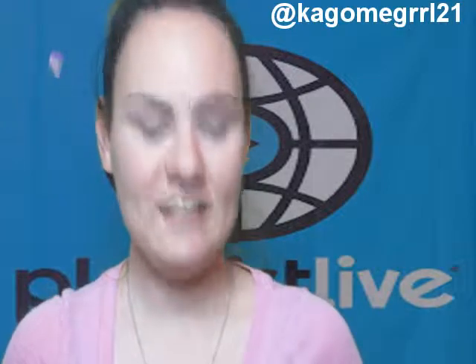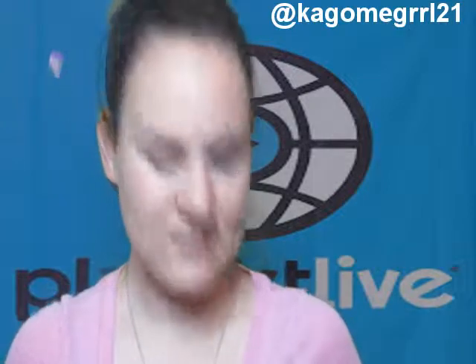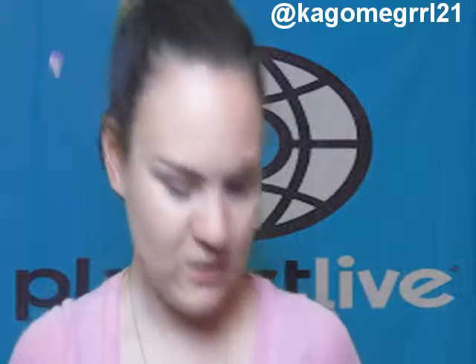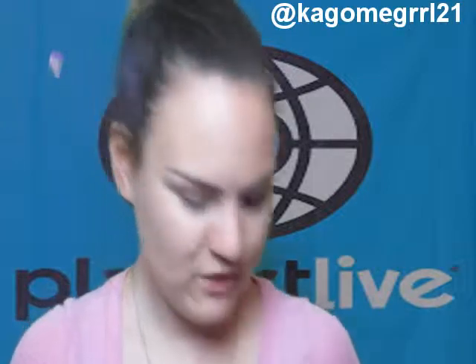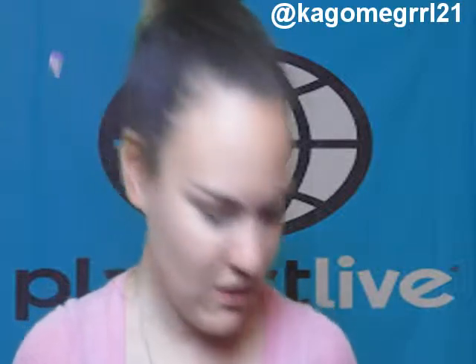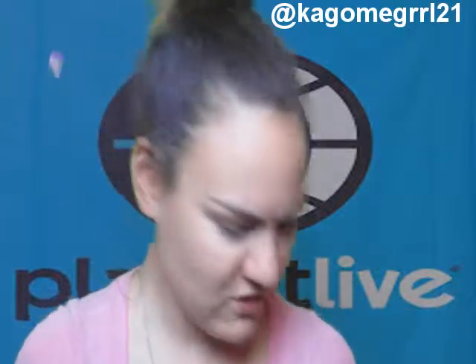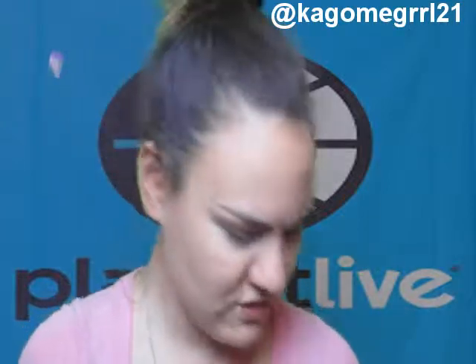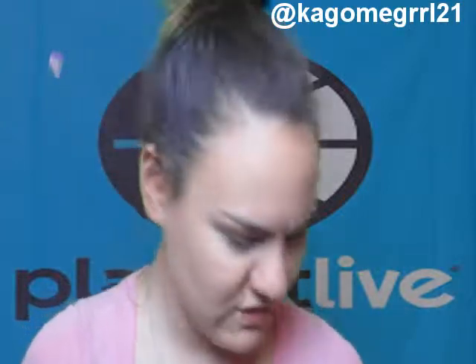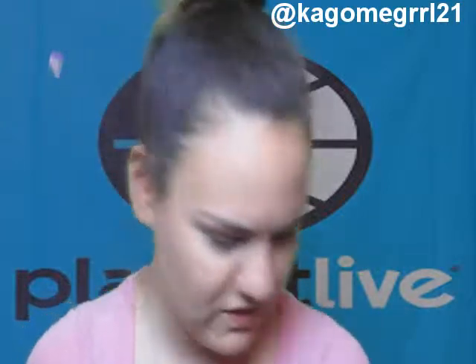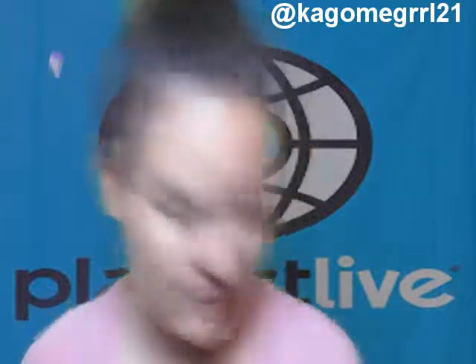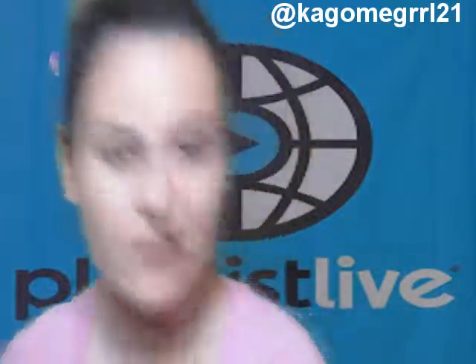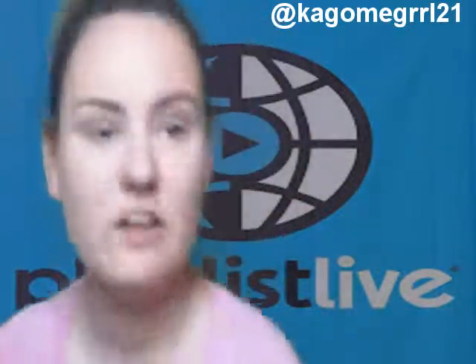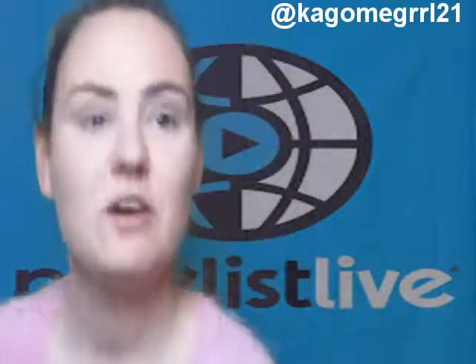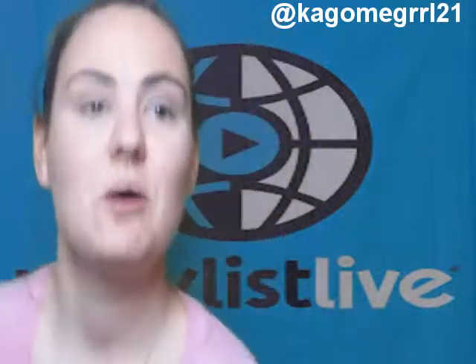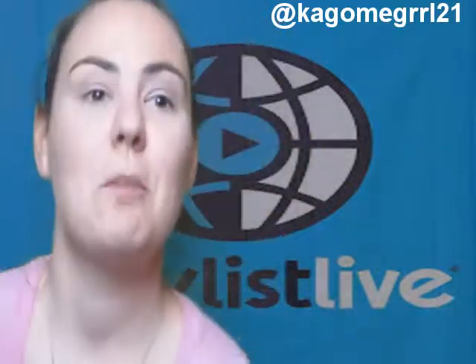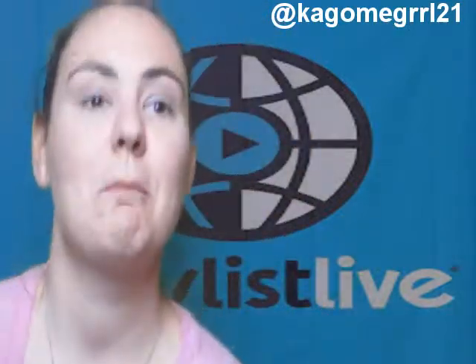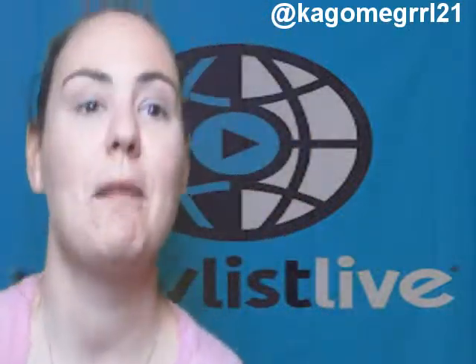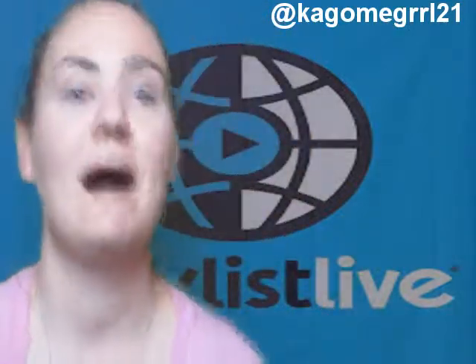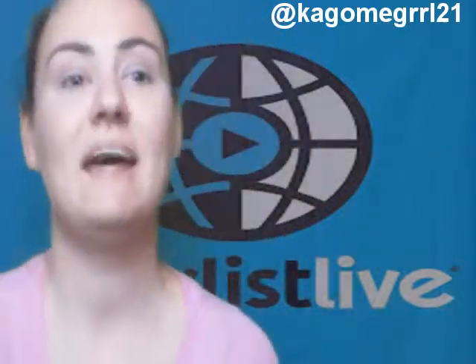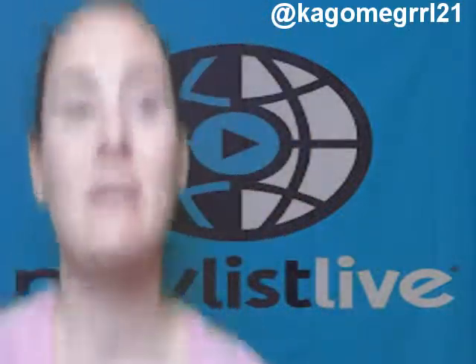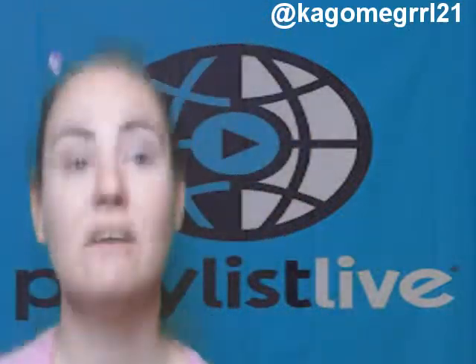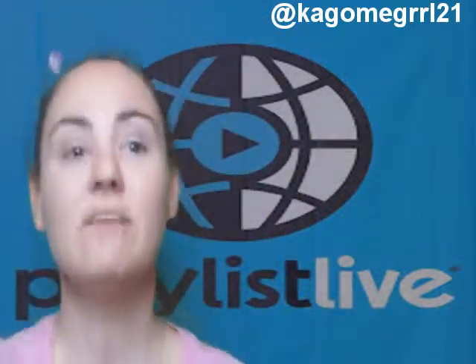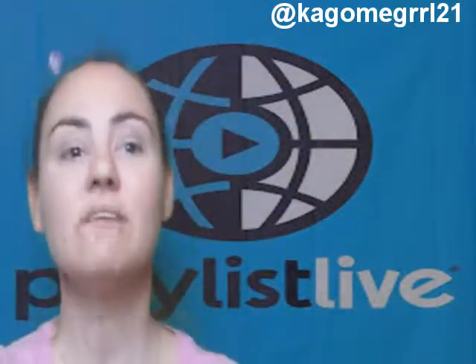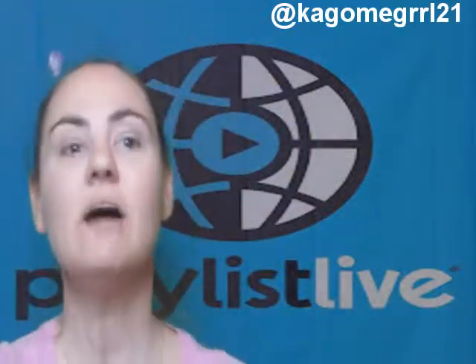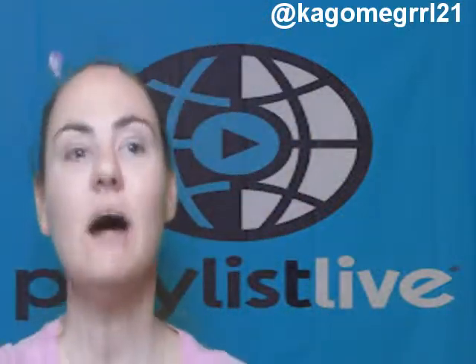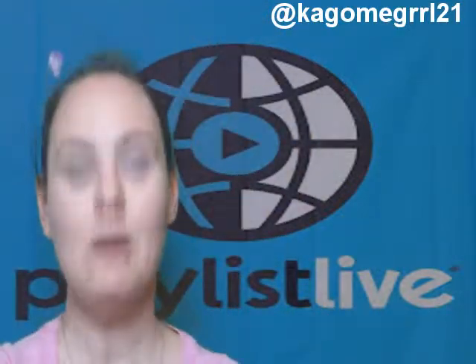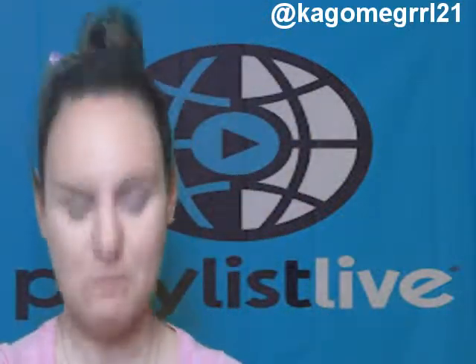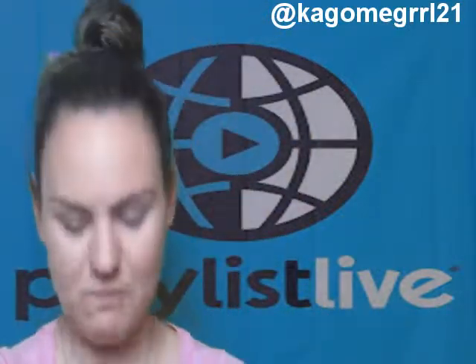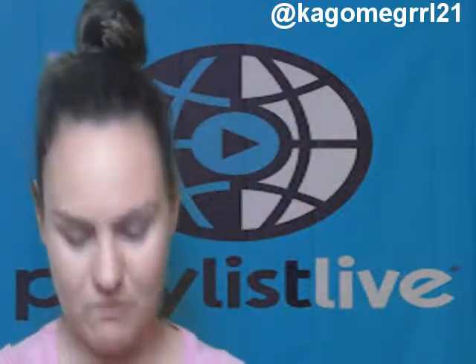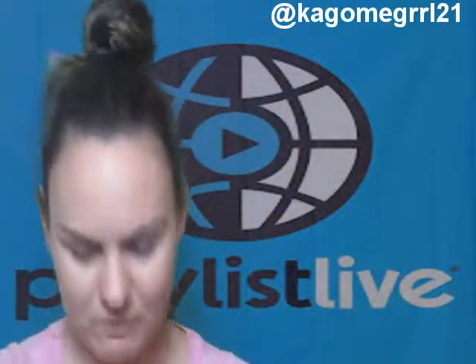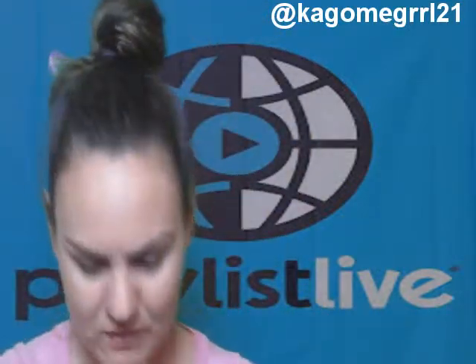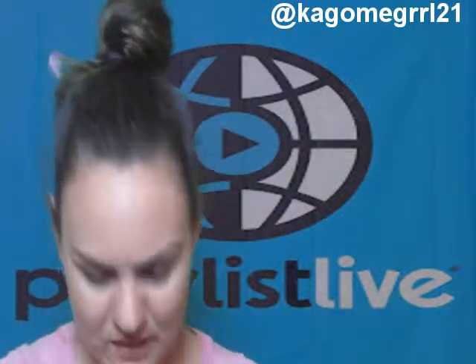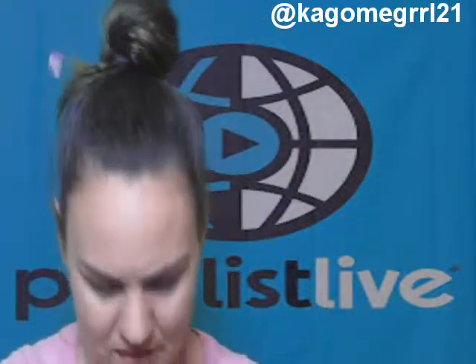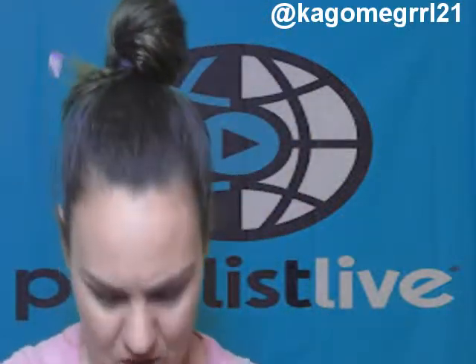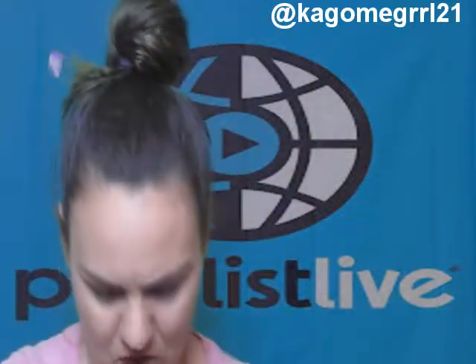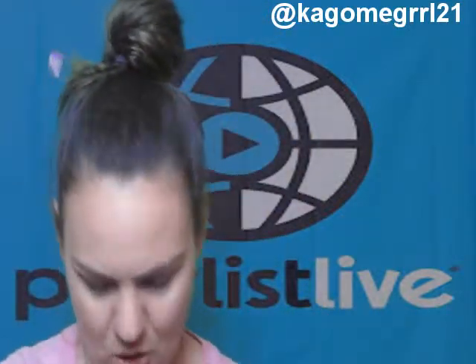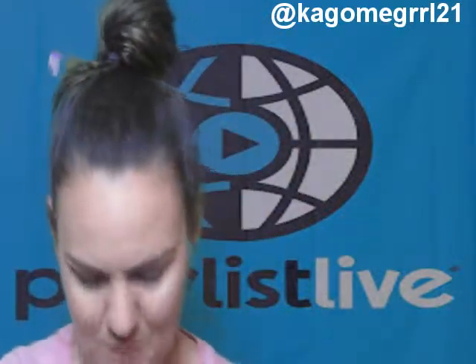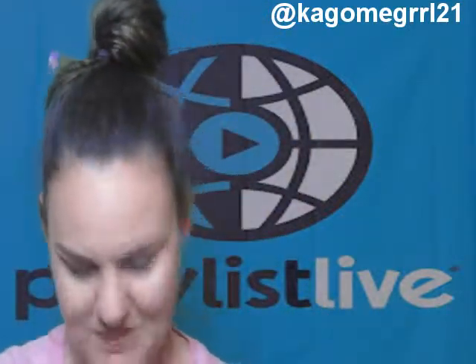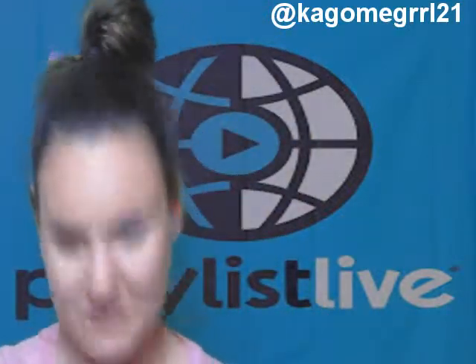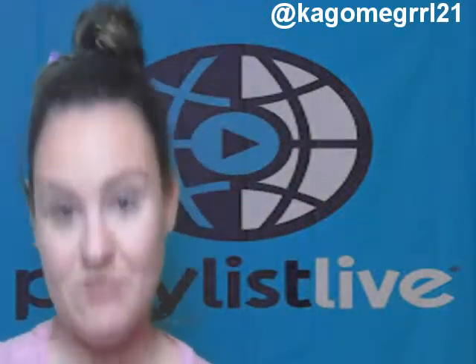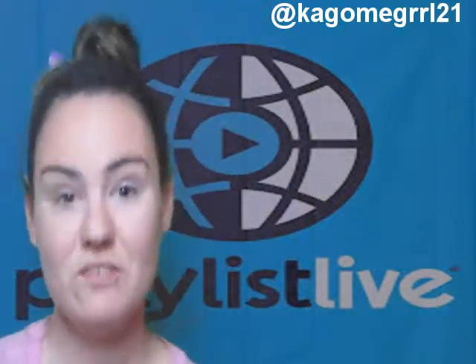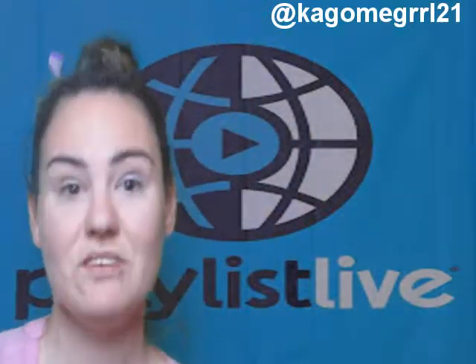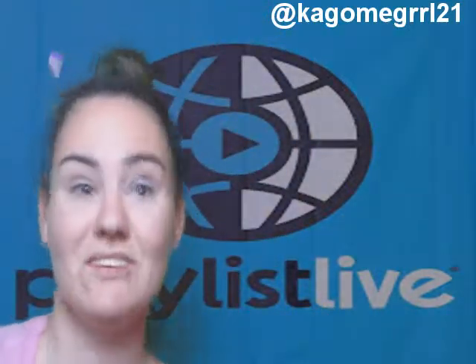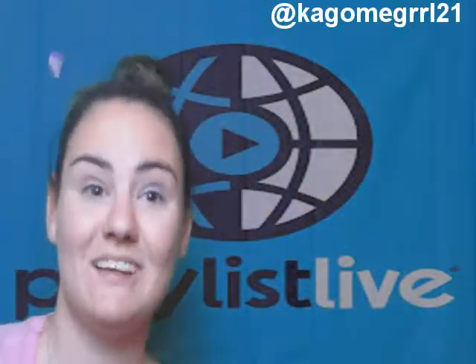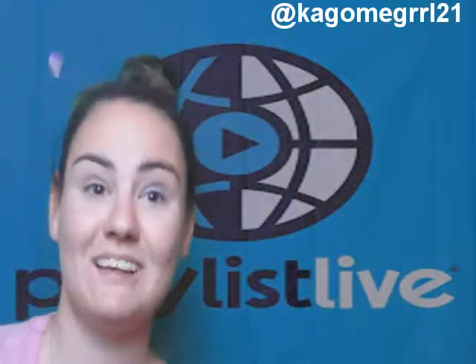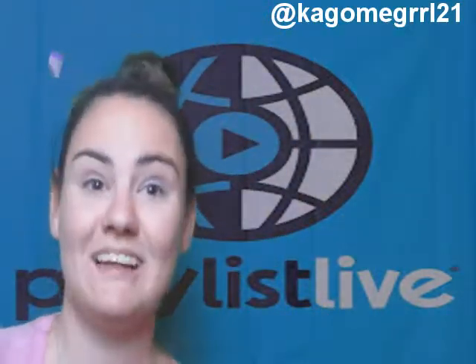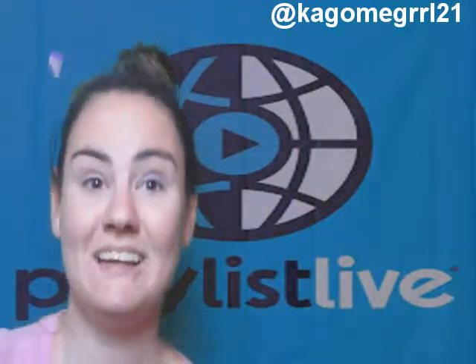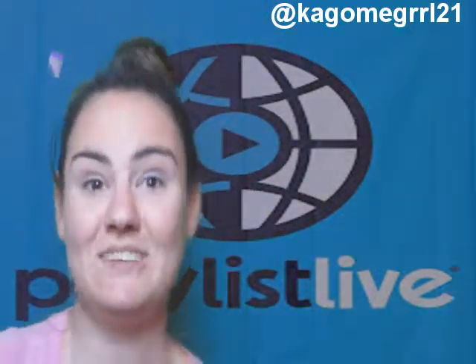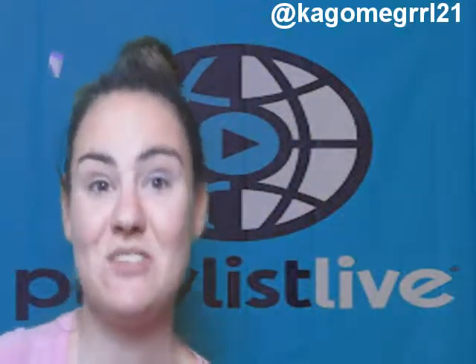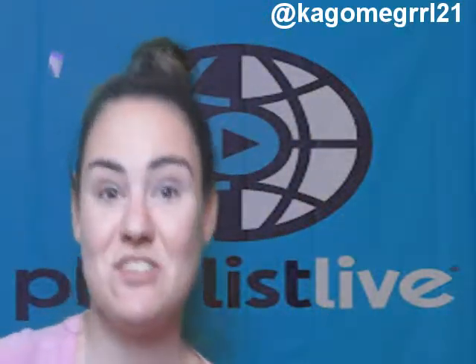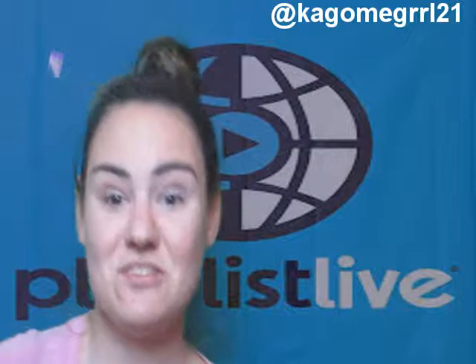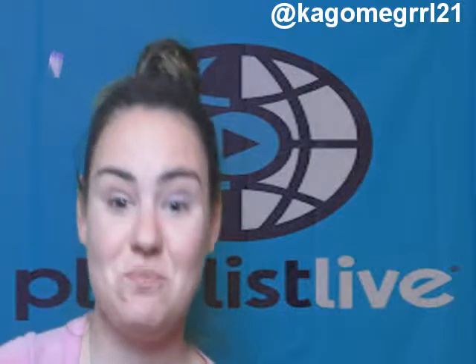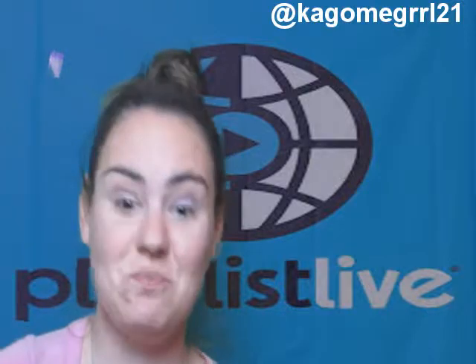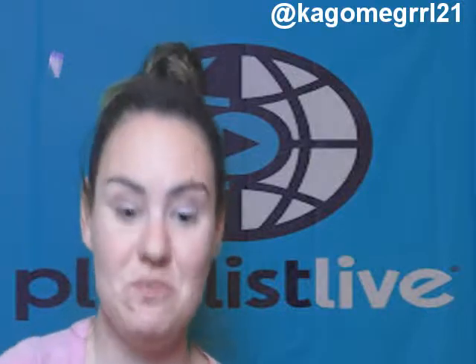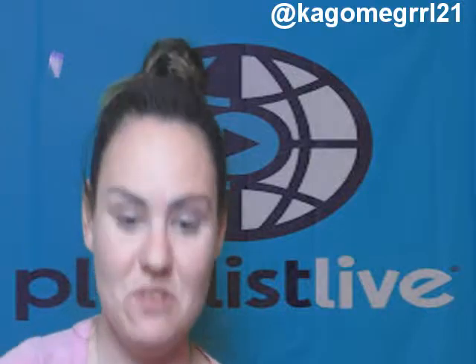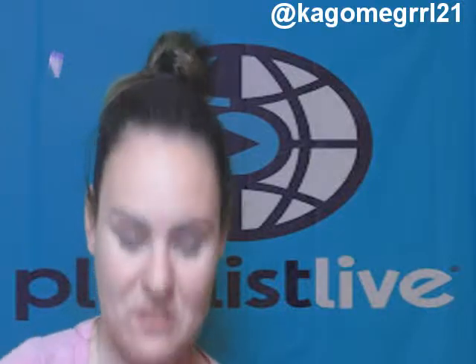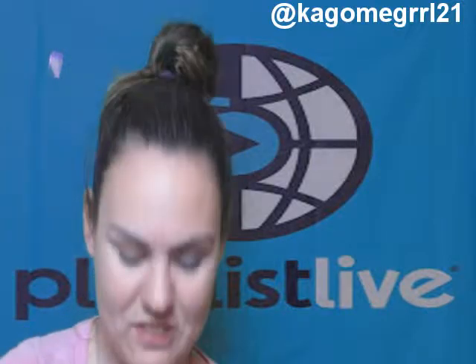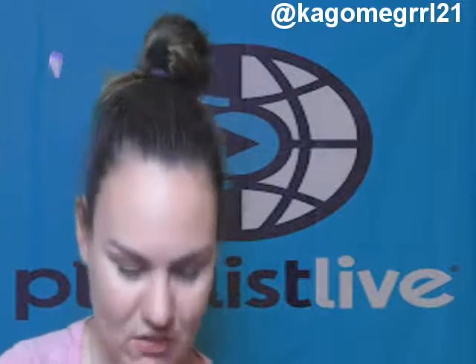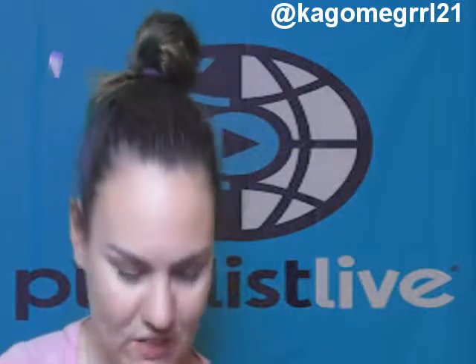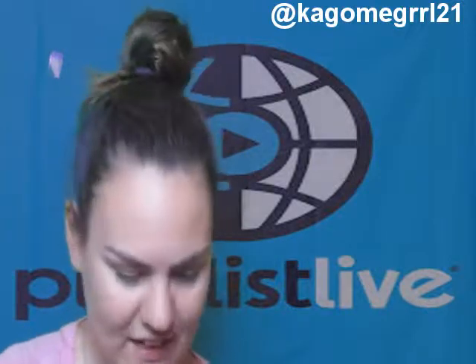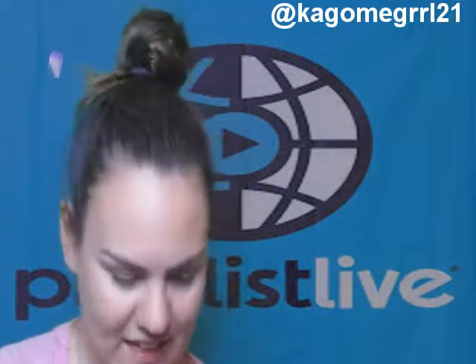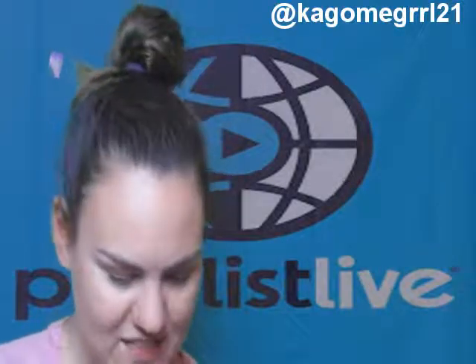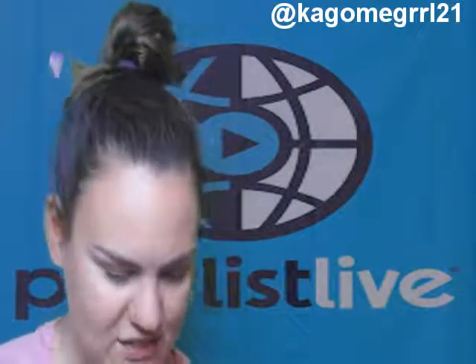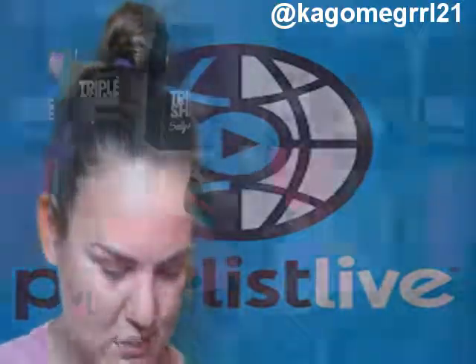So that's it — all my stuff from Playlist Live. I also got some other things too.